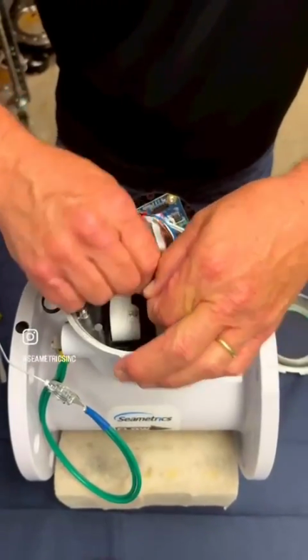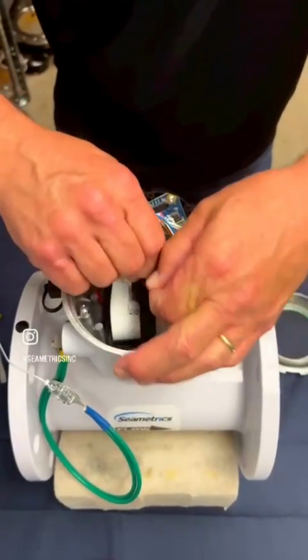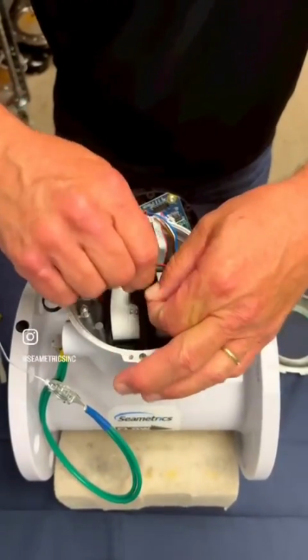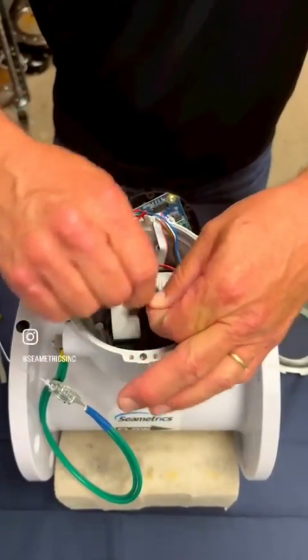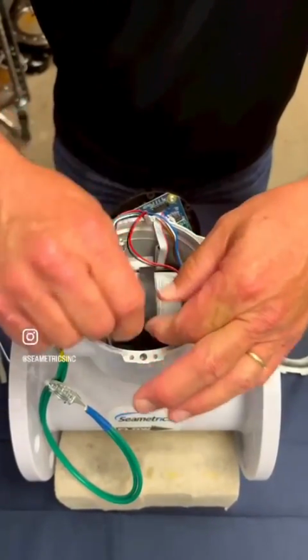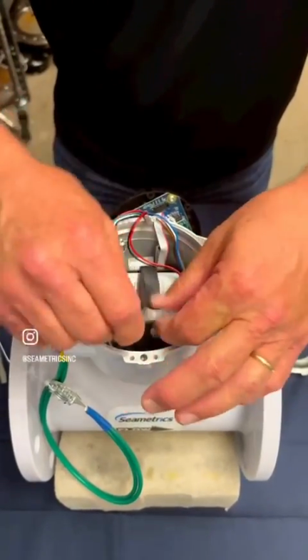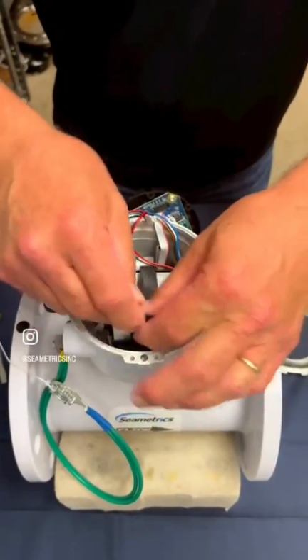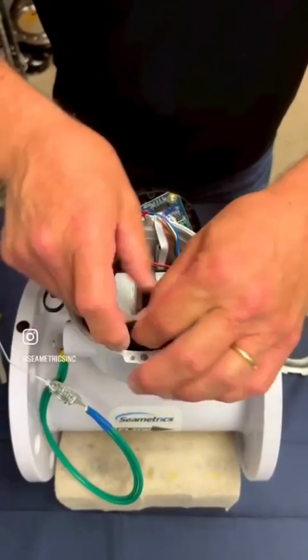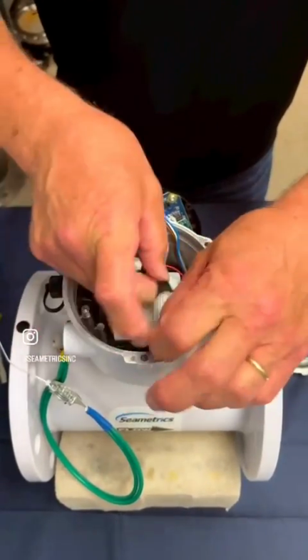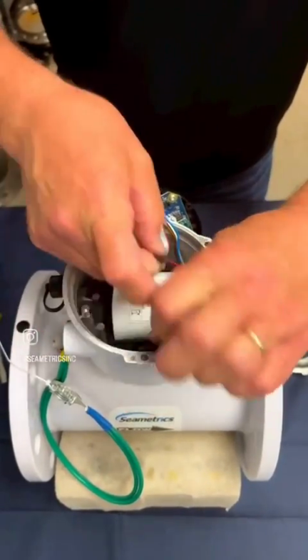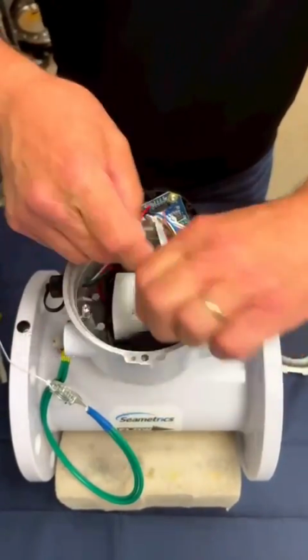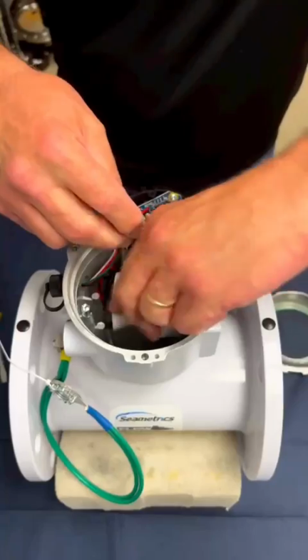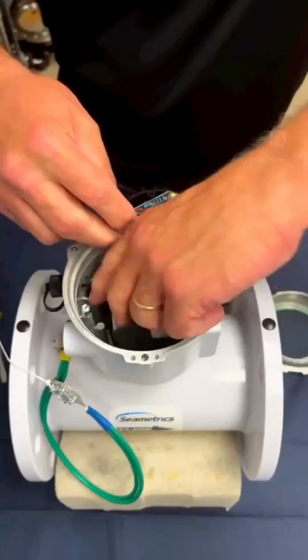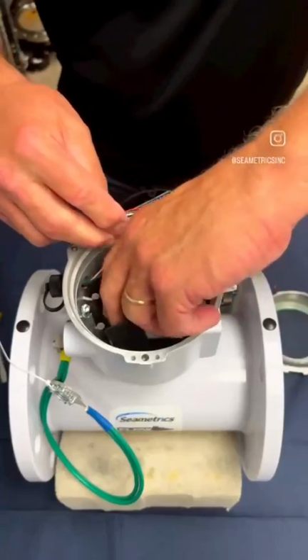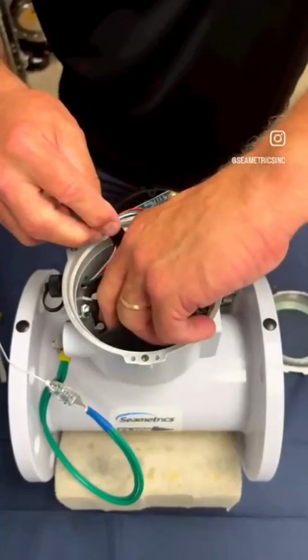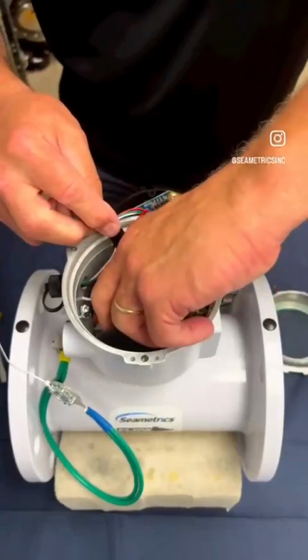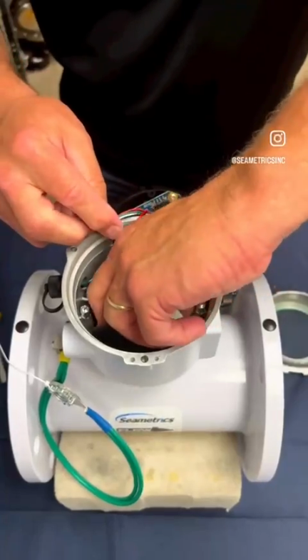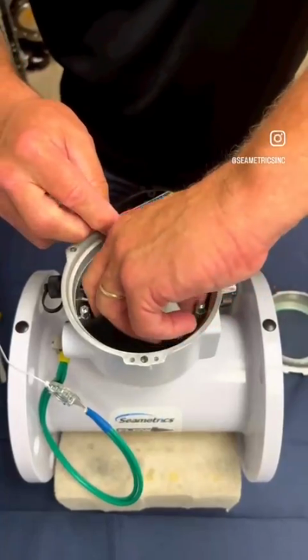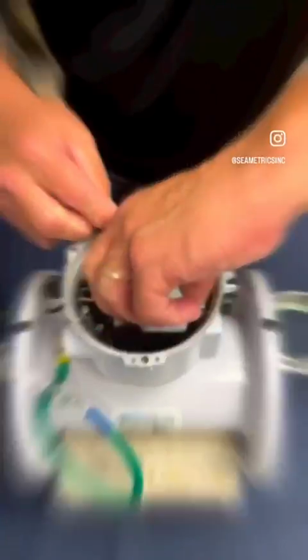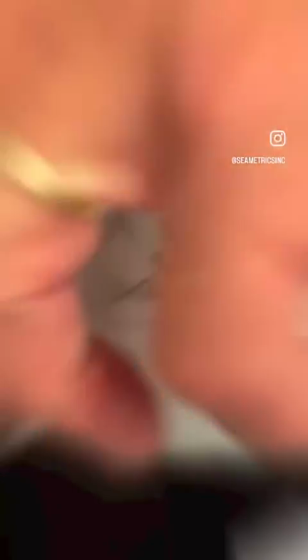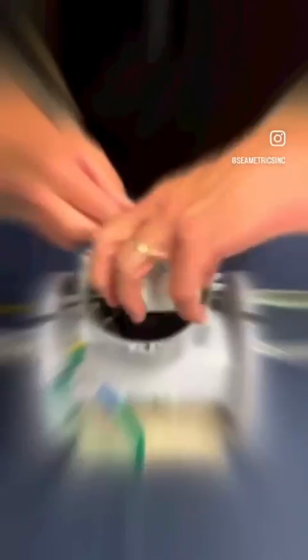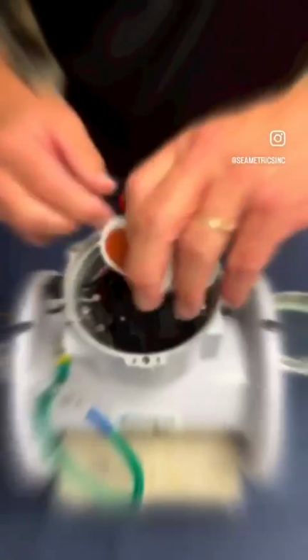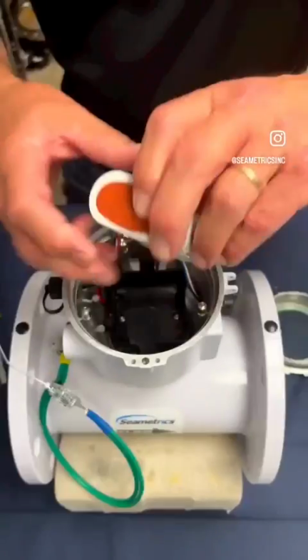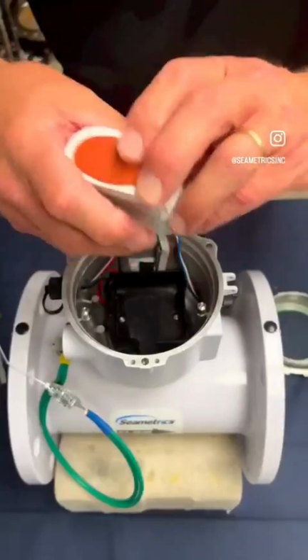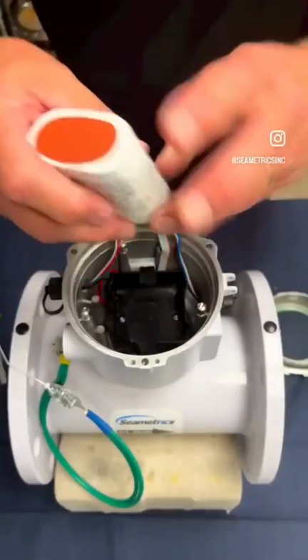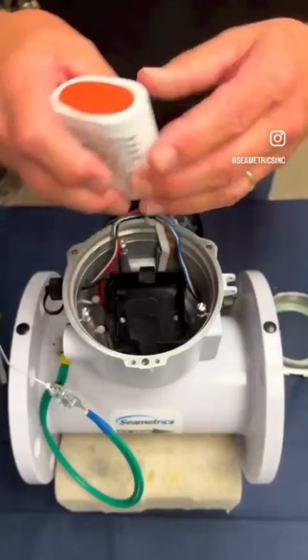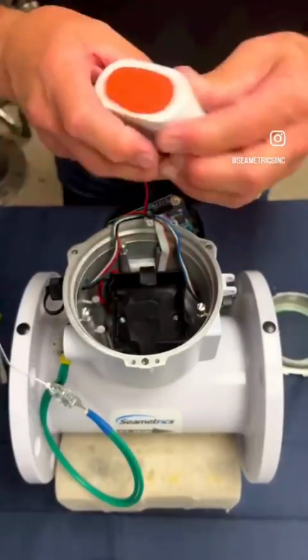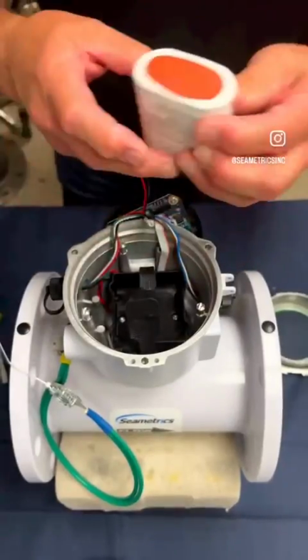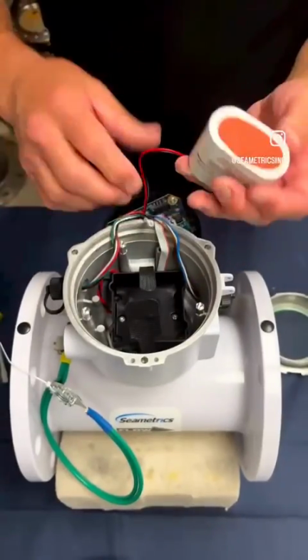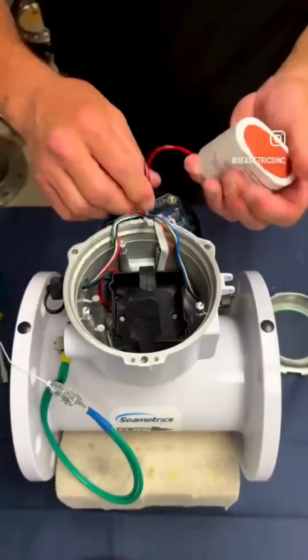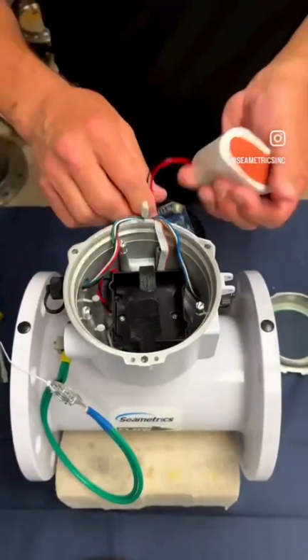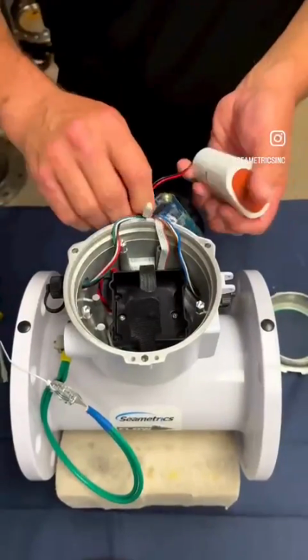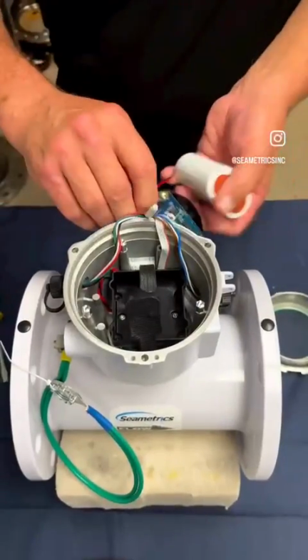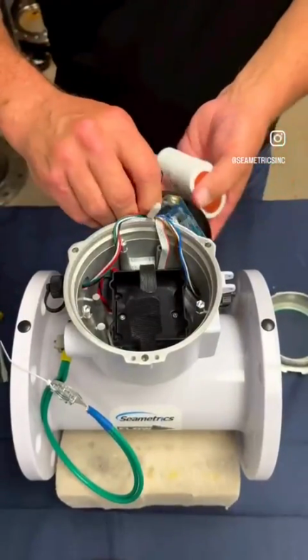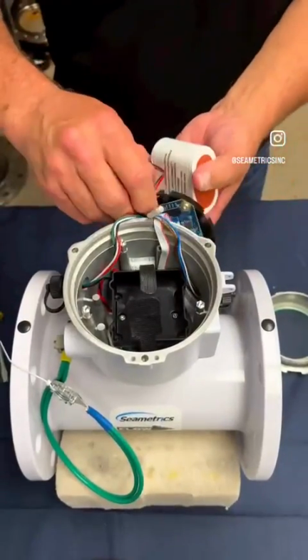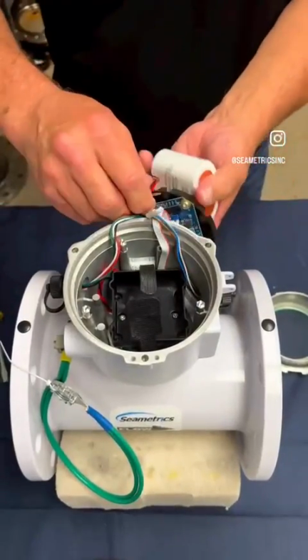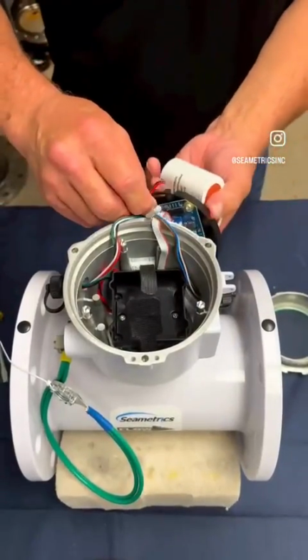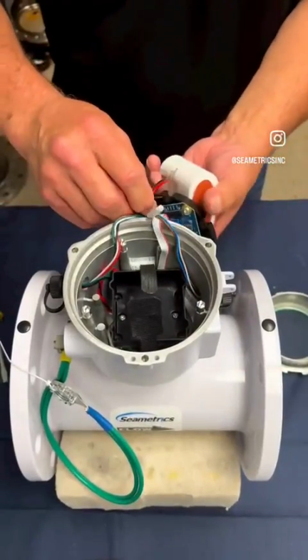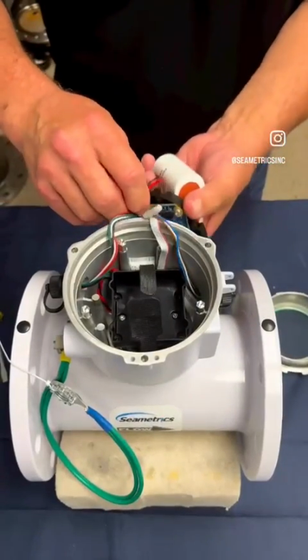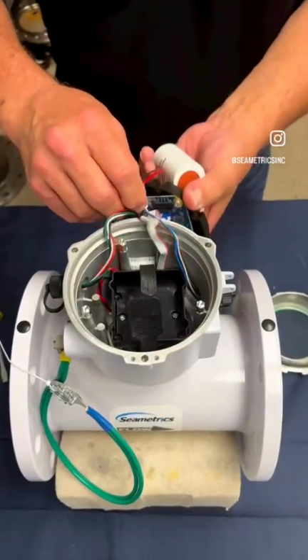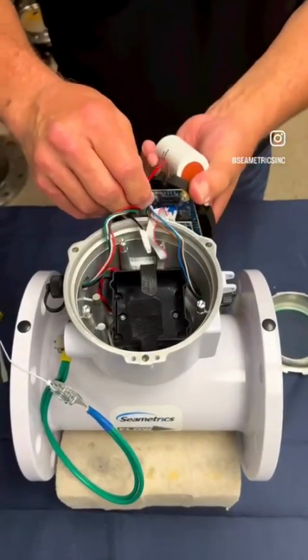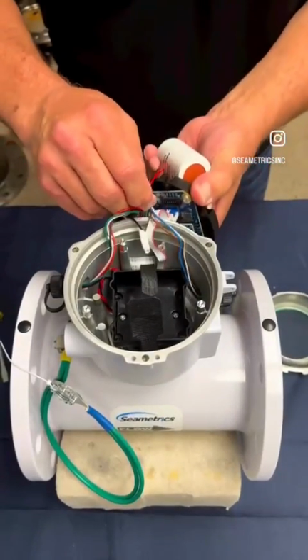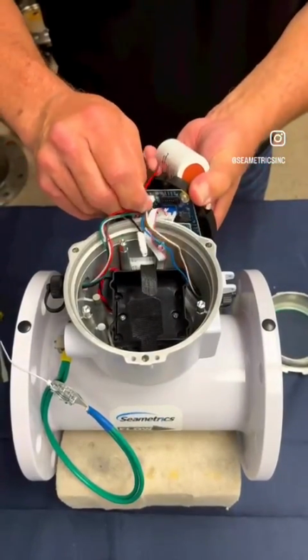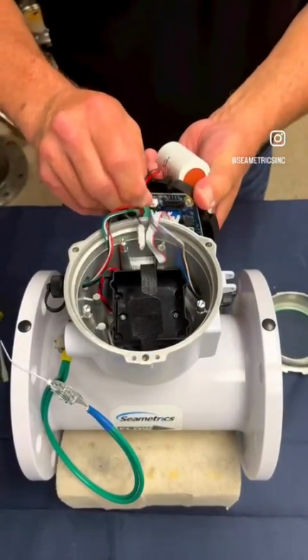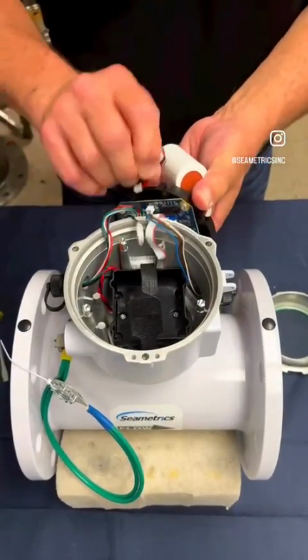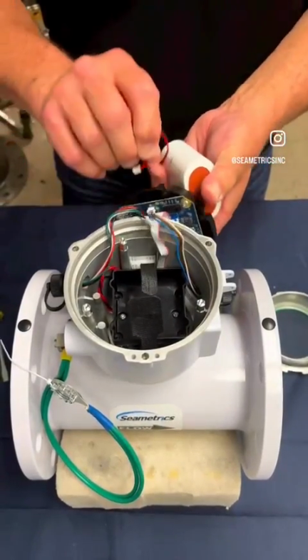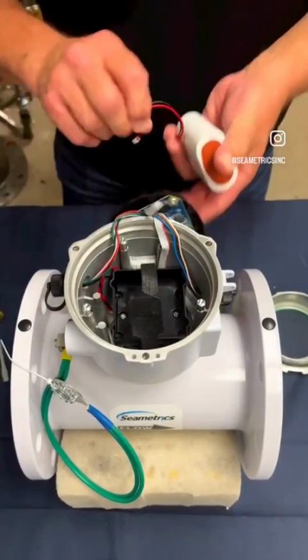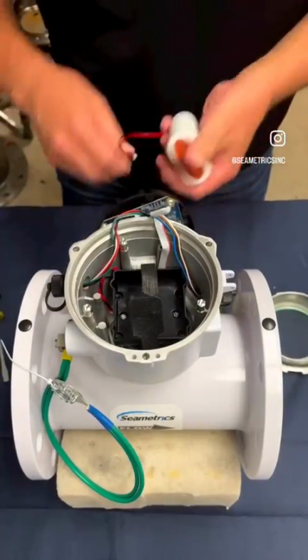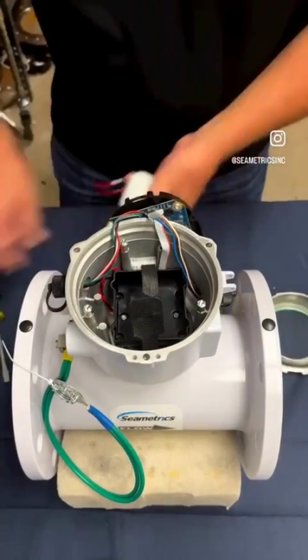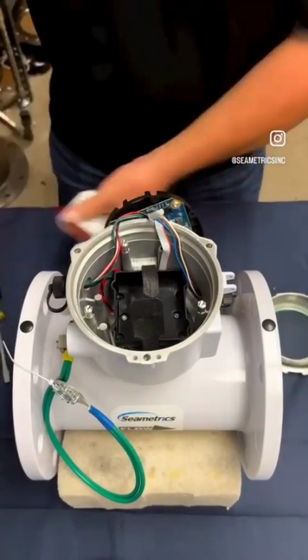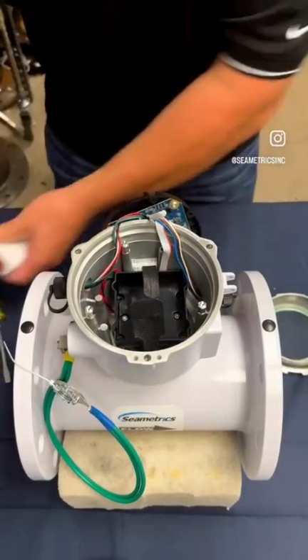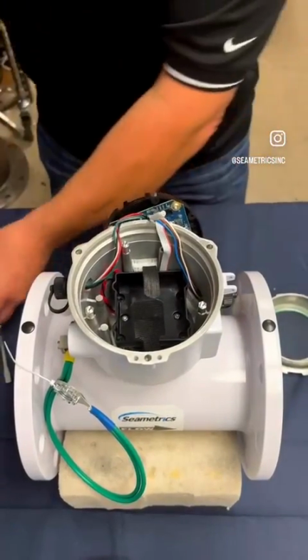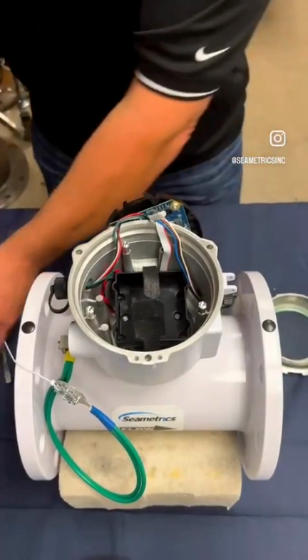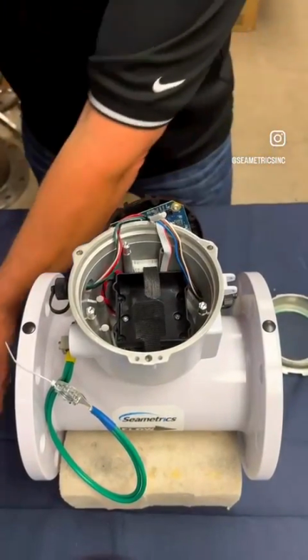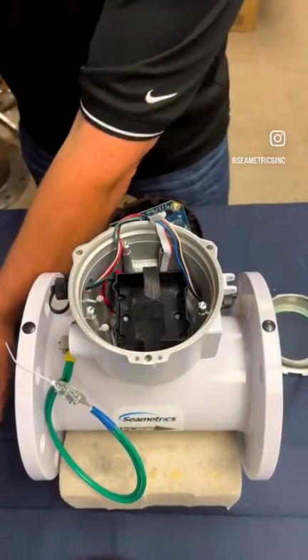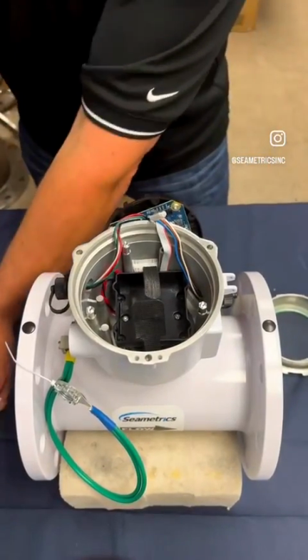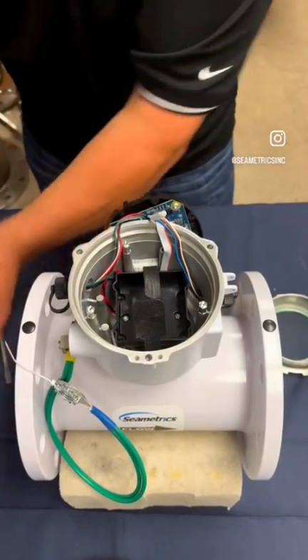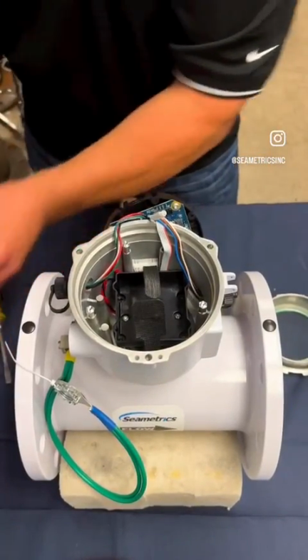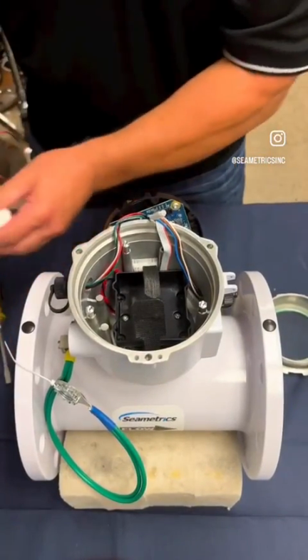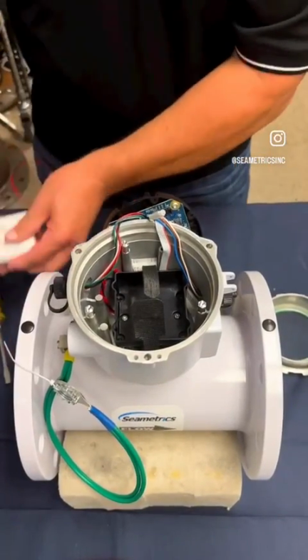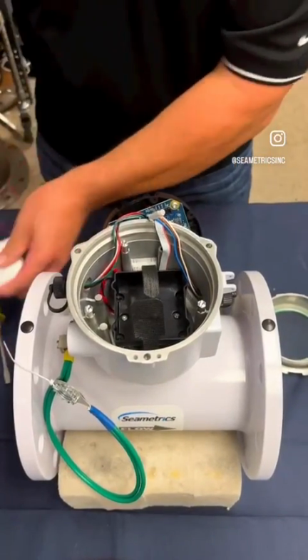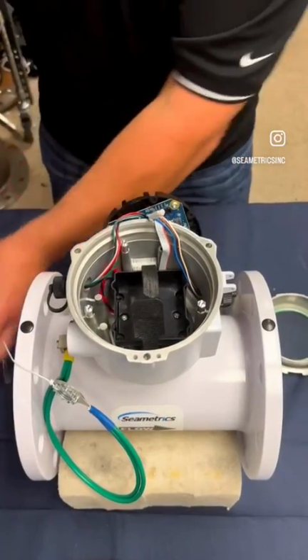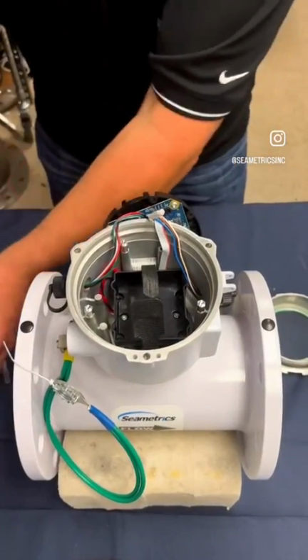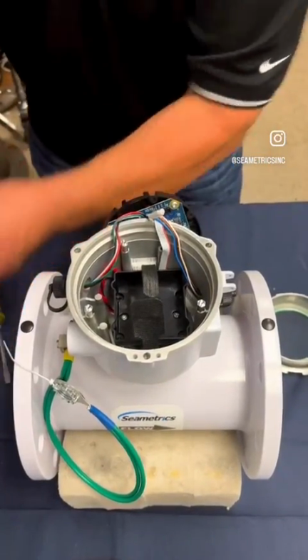Undo the velcro strap, pull out the meter, and disconnect from the battery replacement kit.